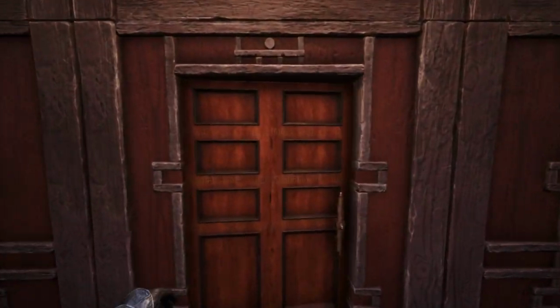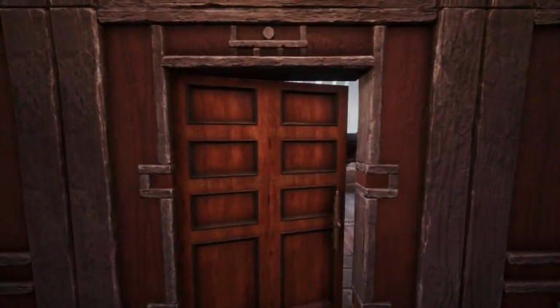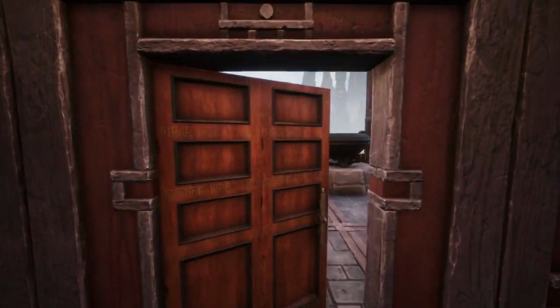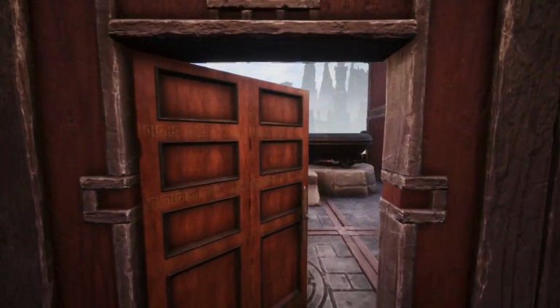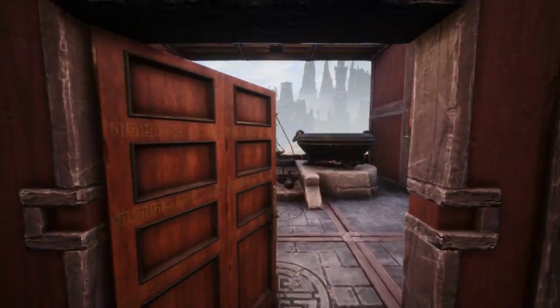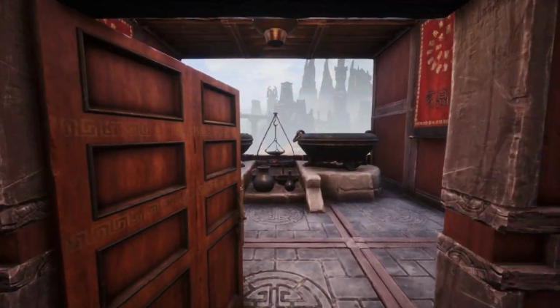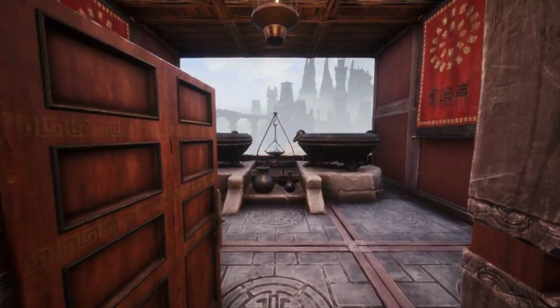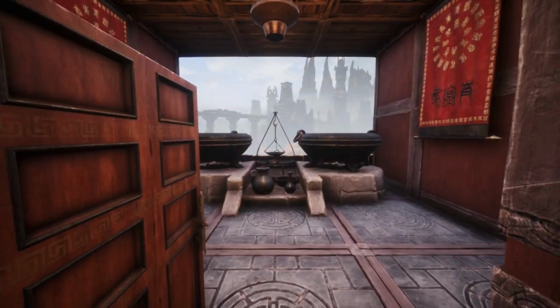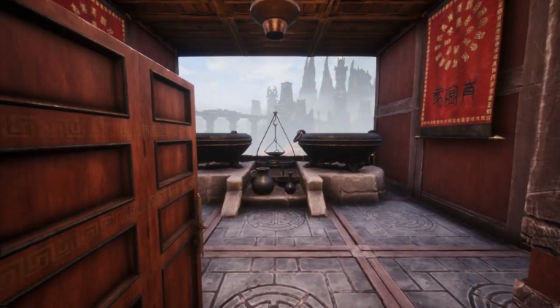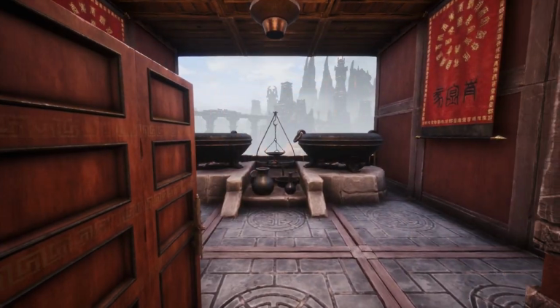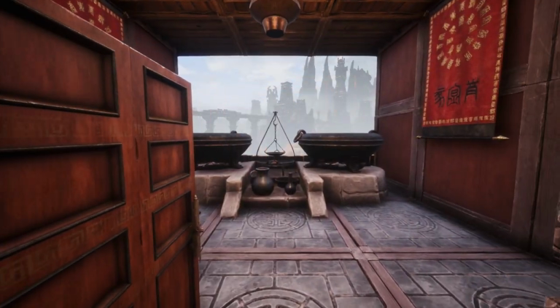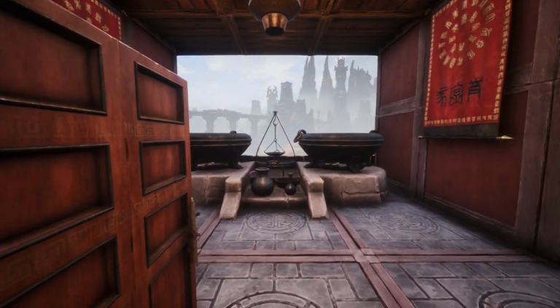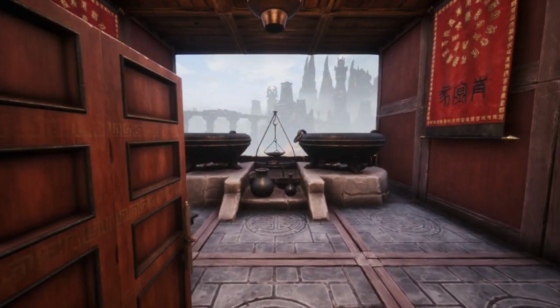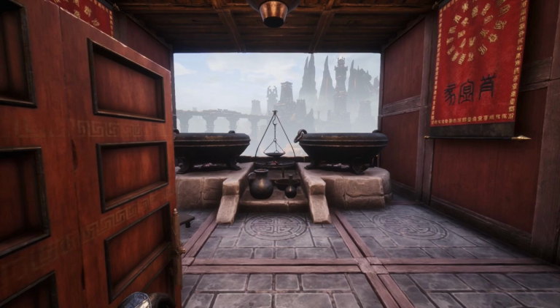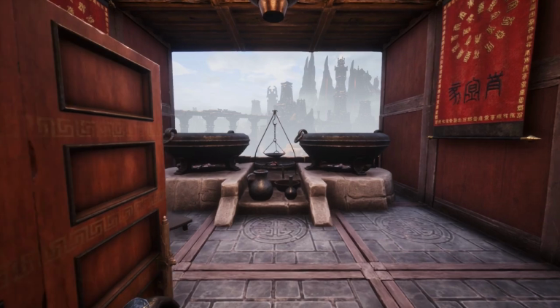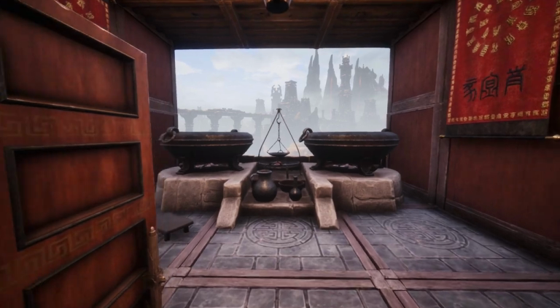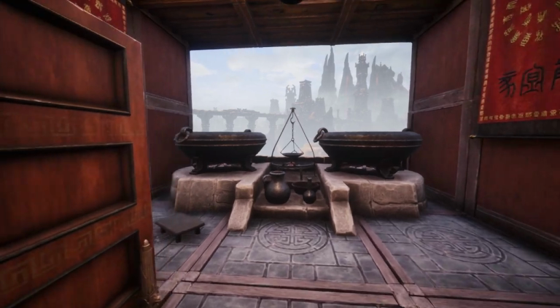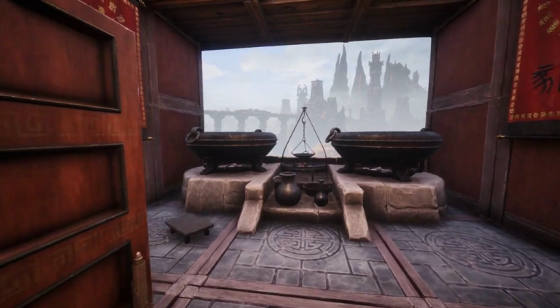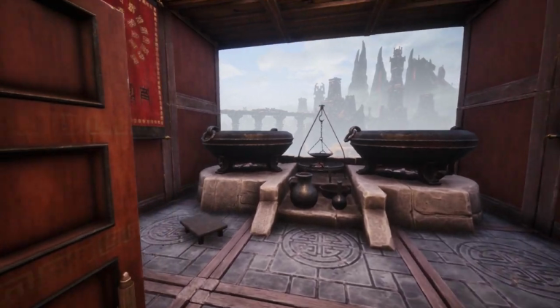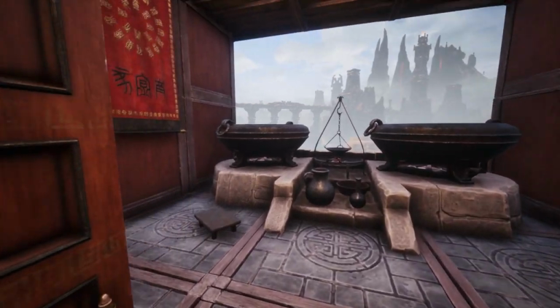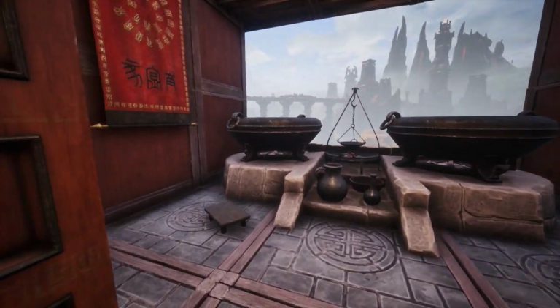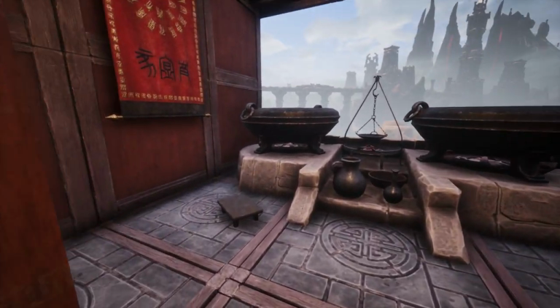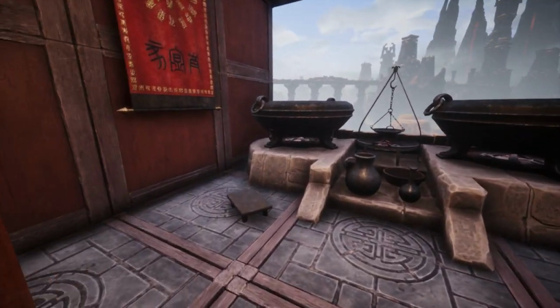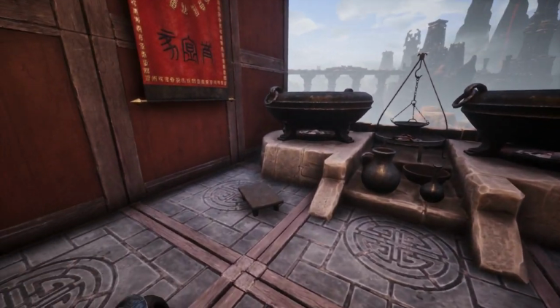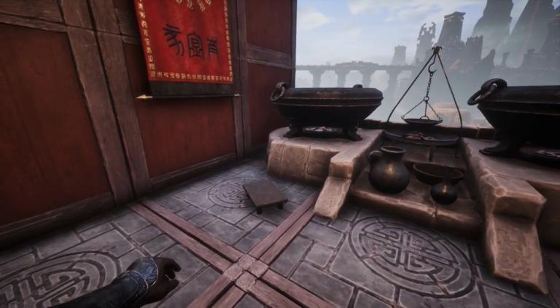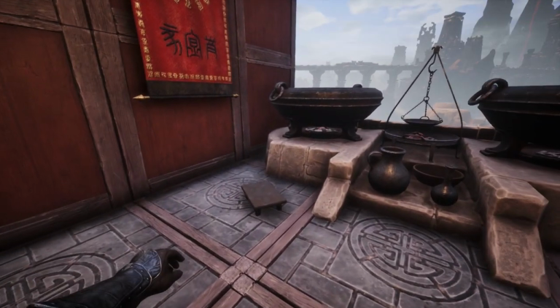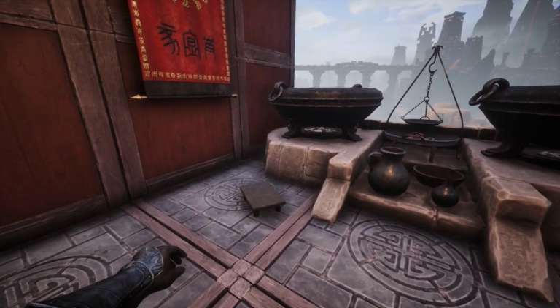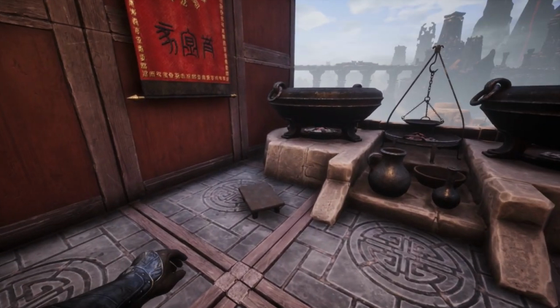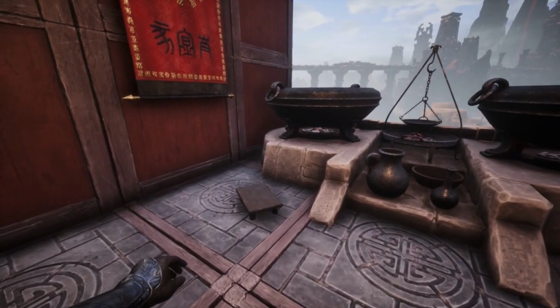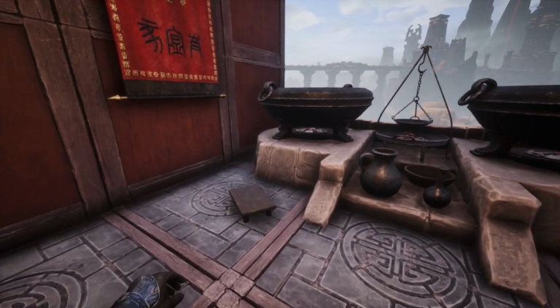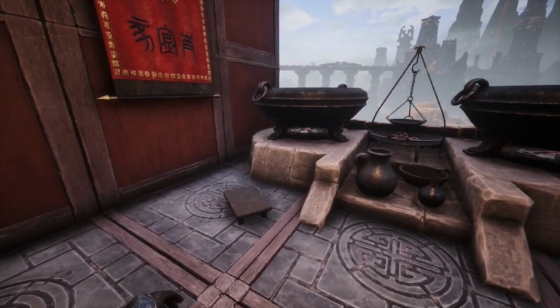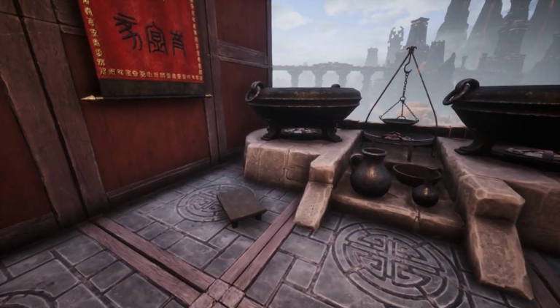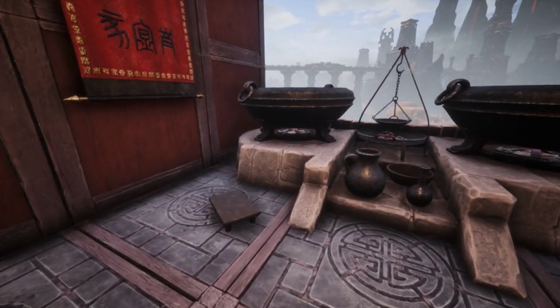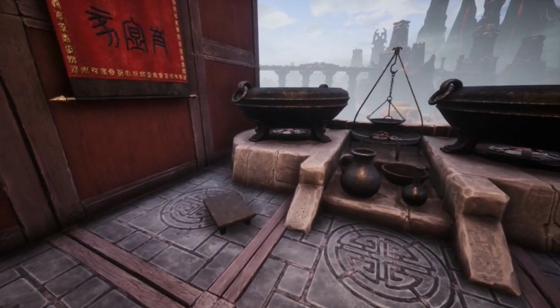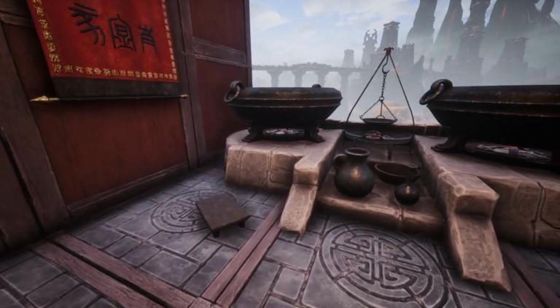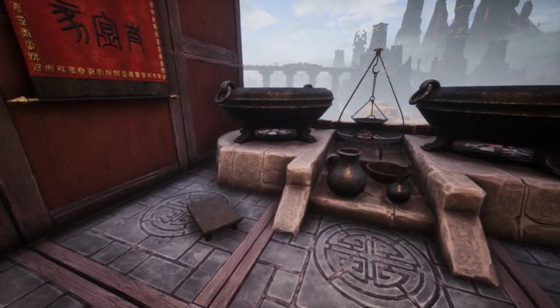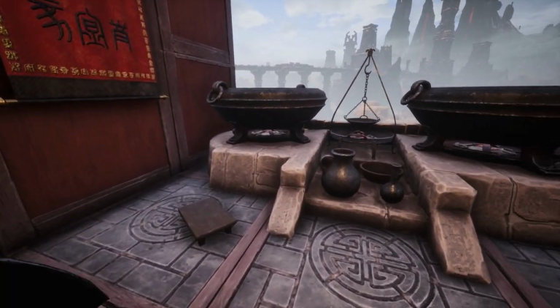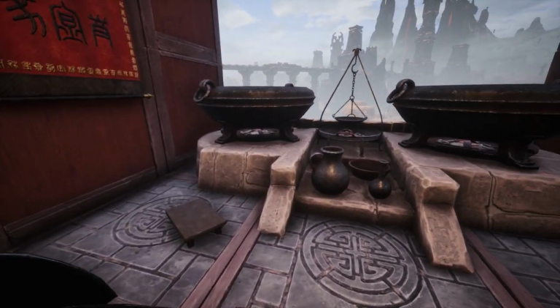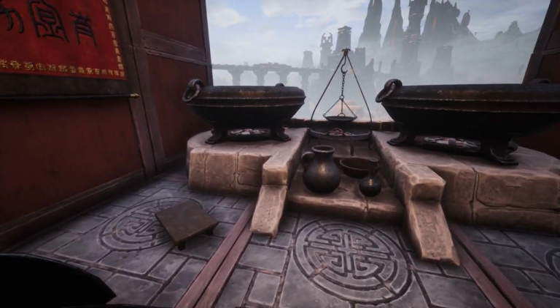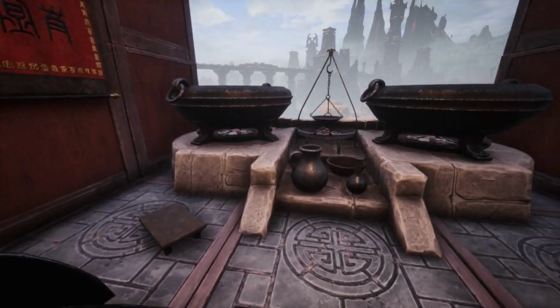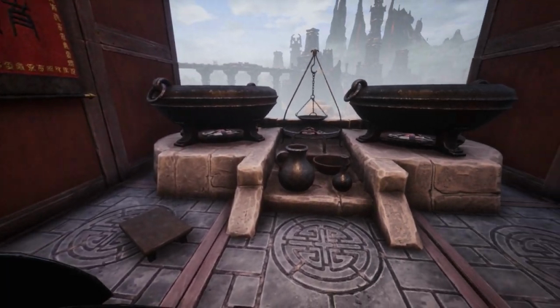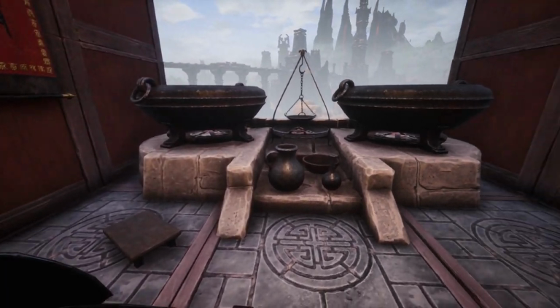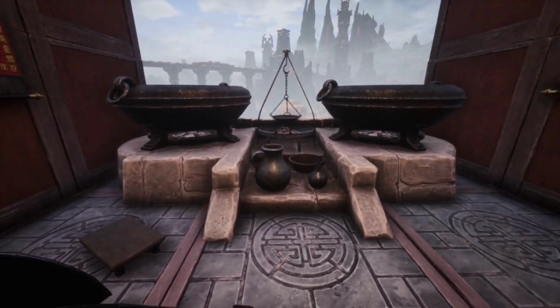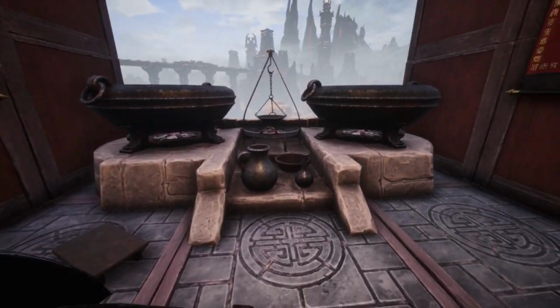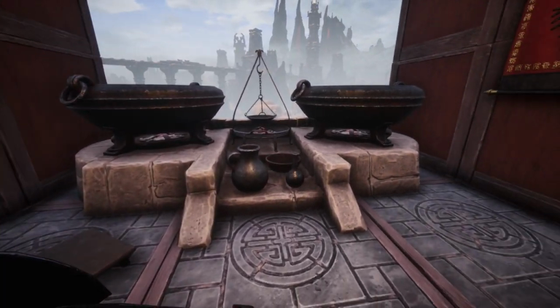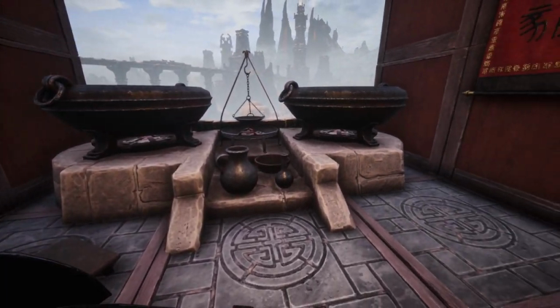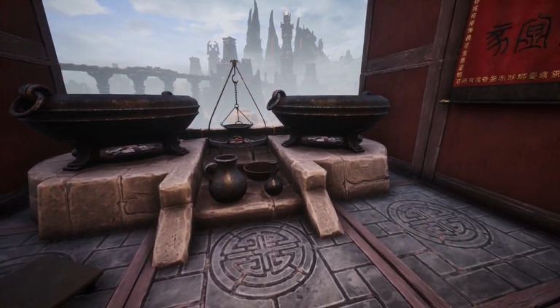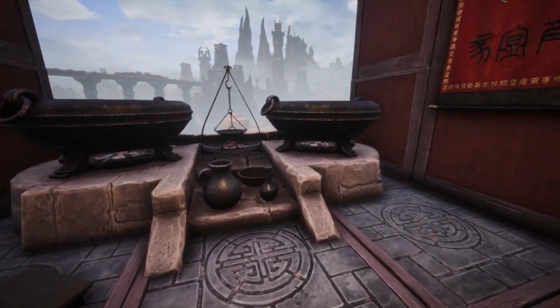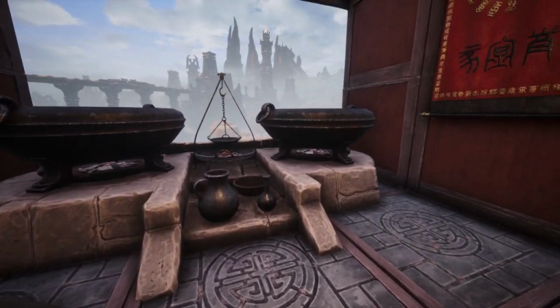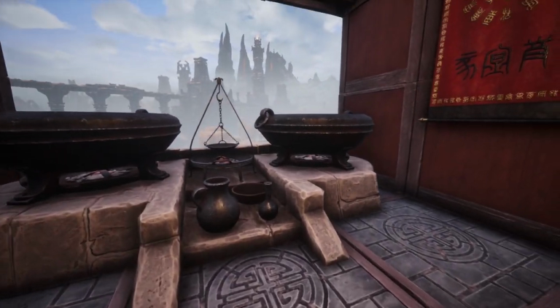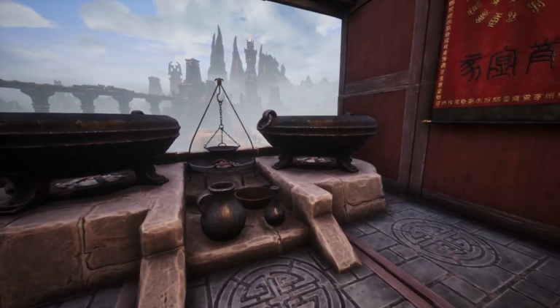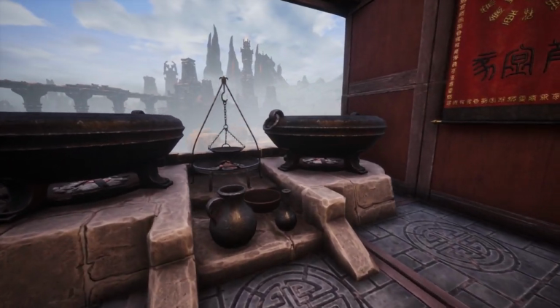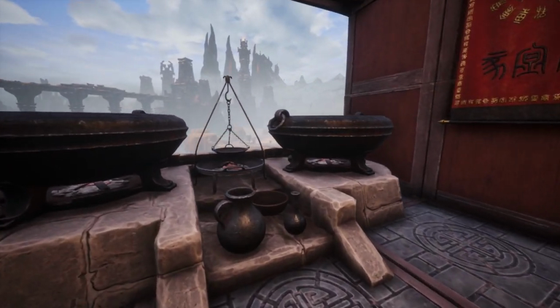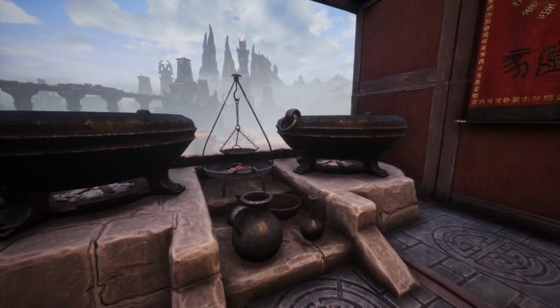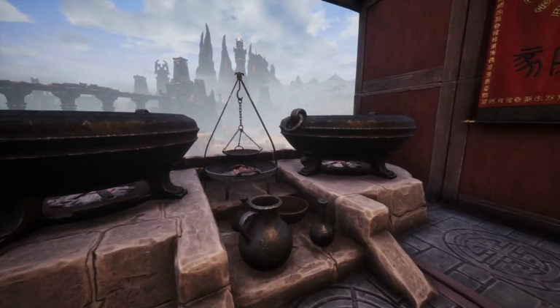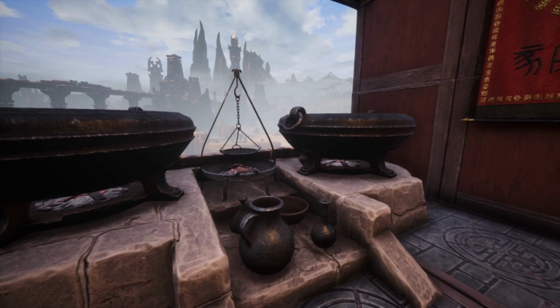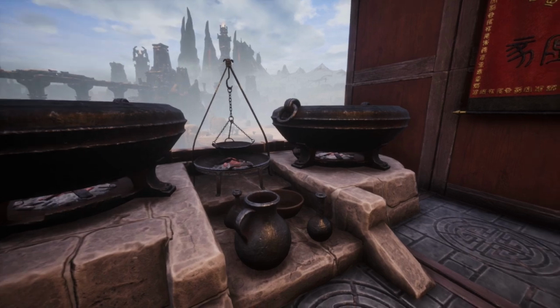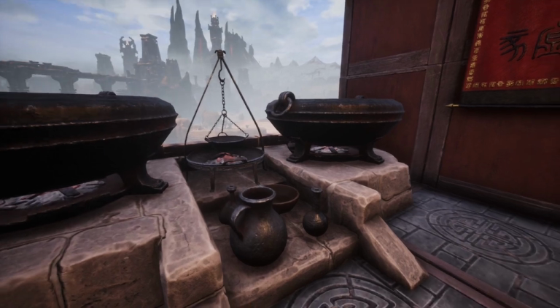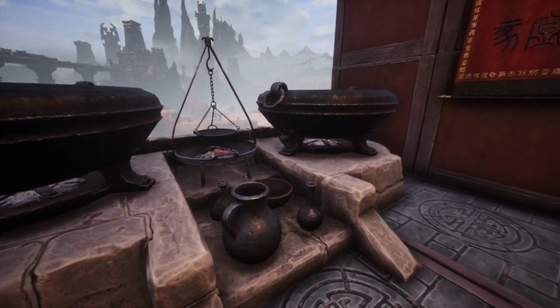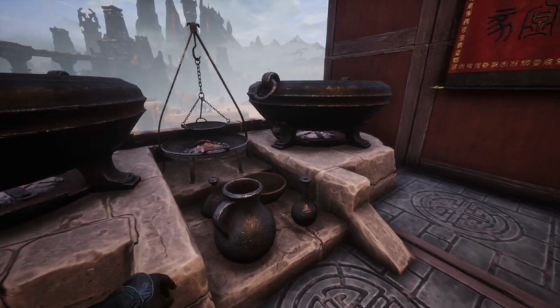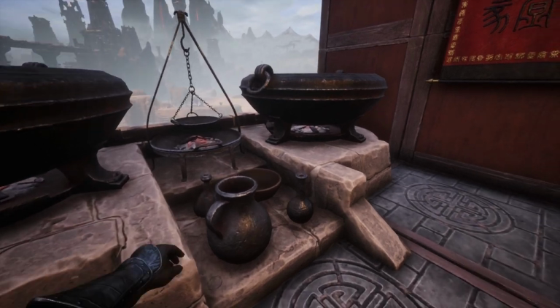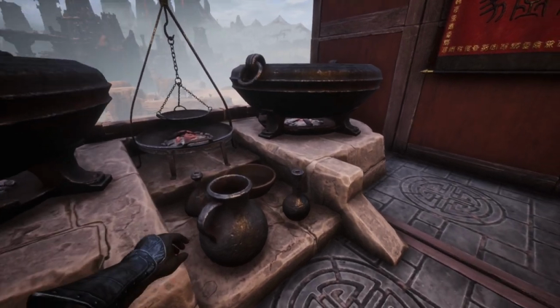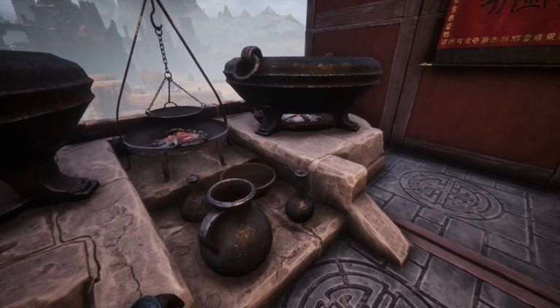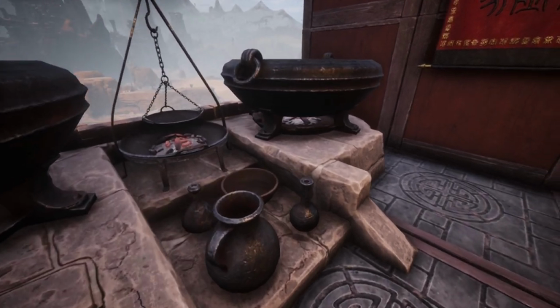In the open air gallery is an outdoor mixing area where ingredients can be boiled together, cooked or otherwise mixed in these dual cauldrons.